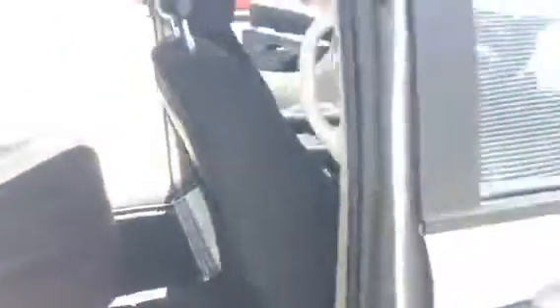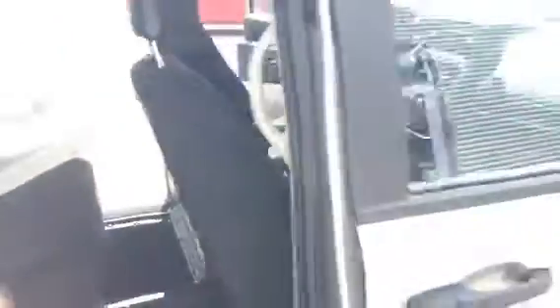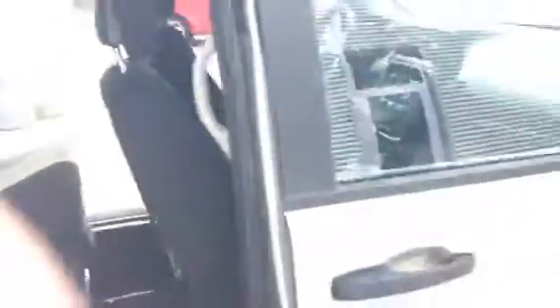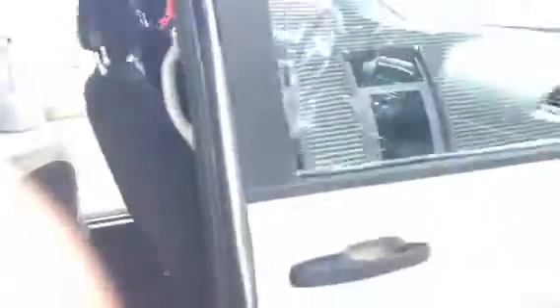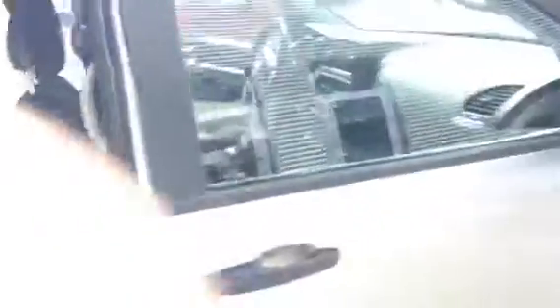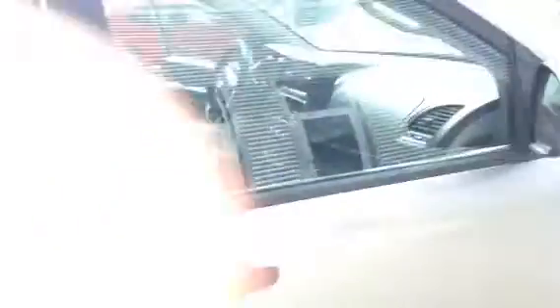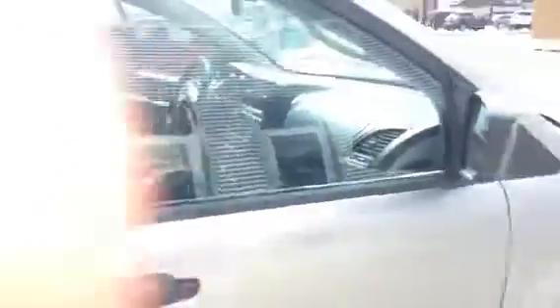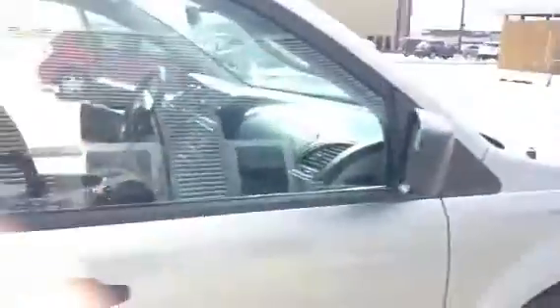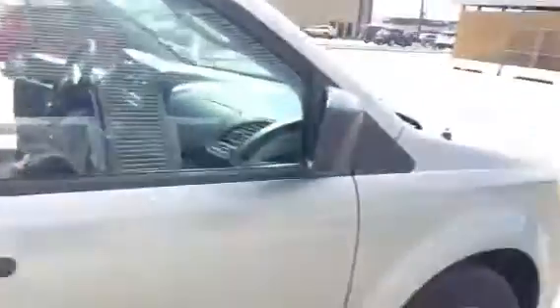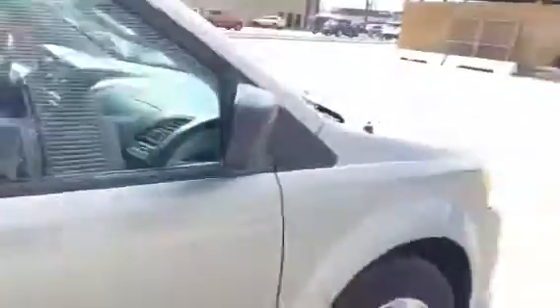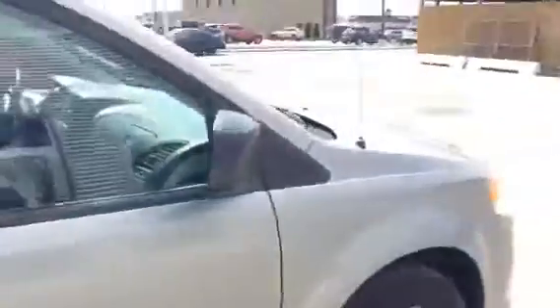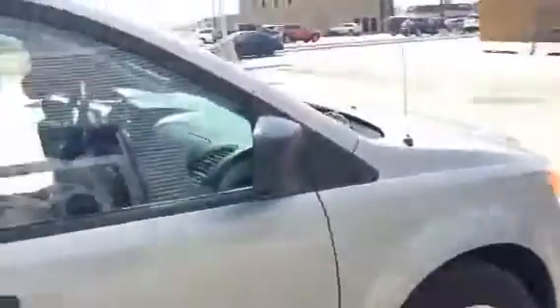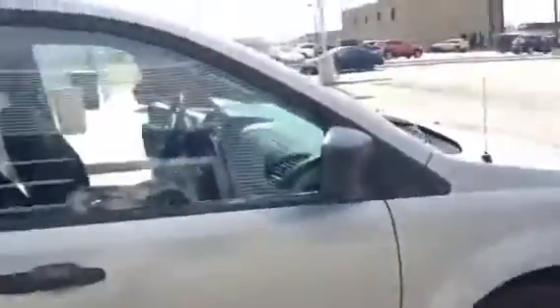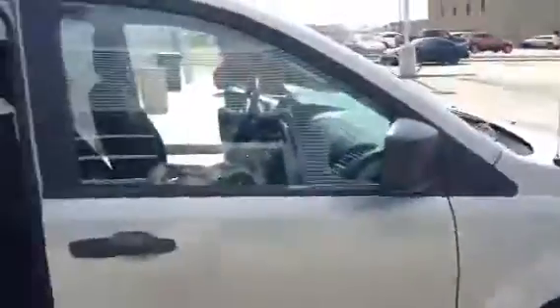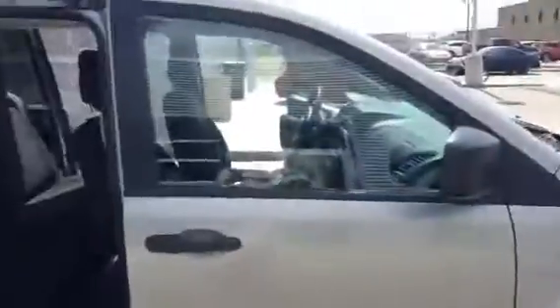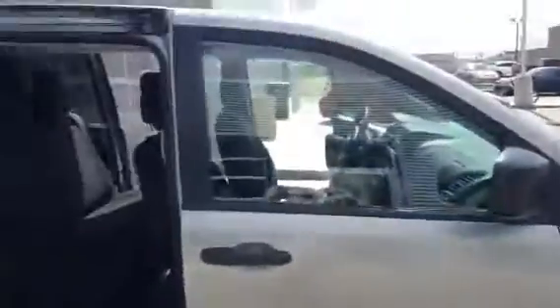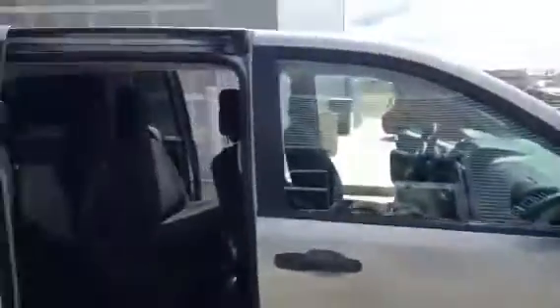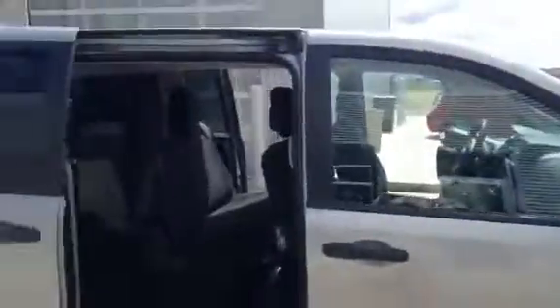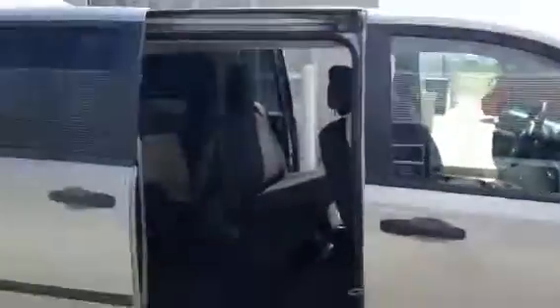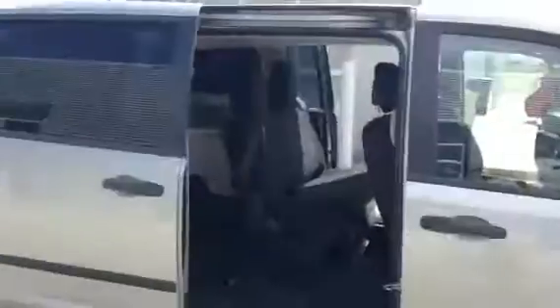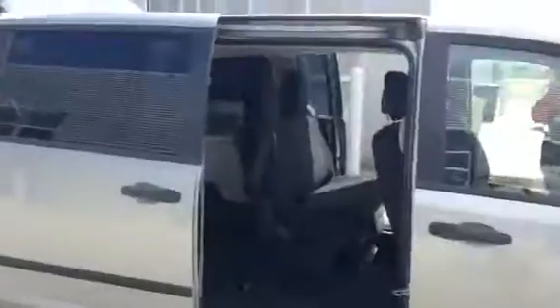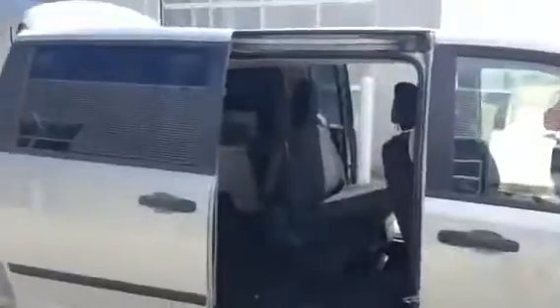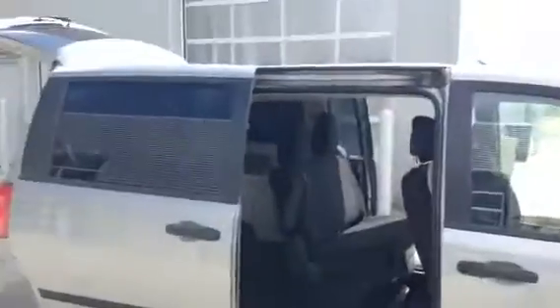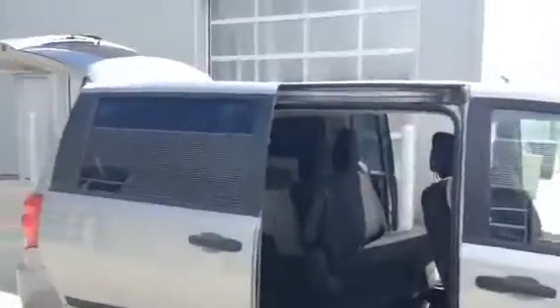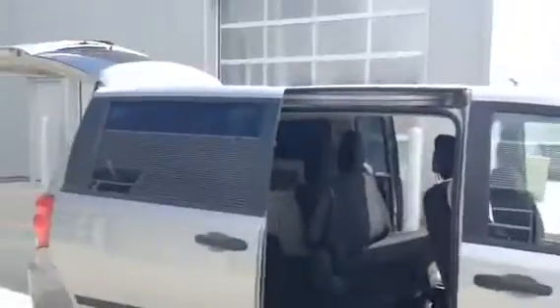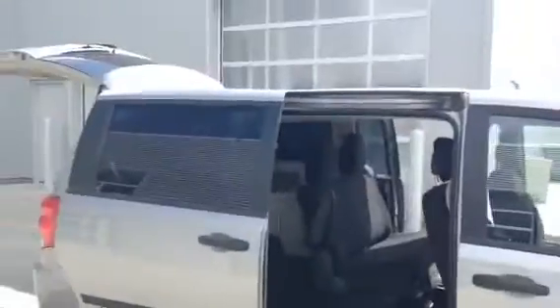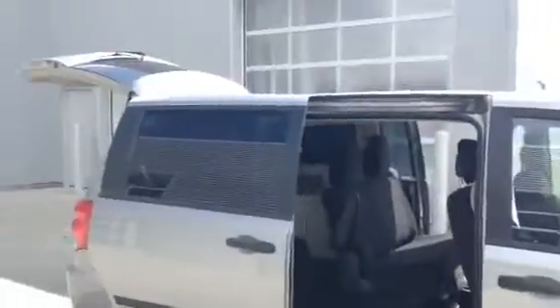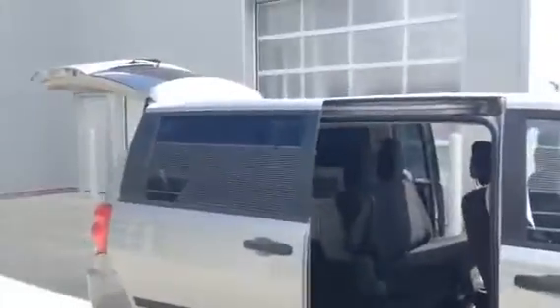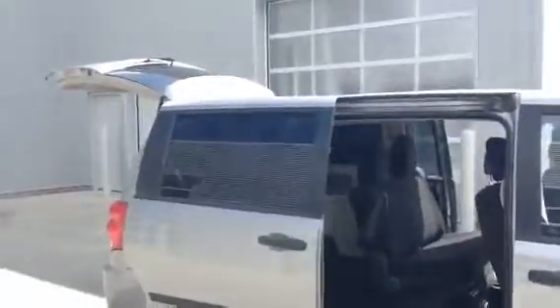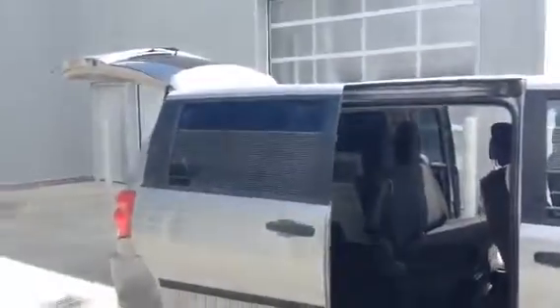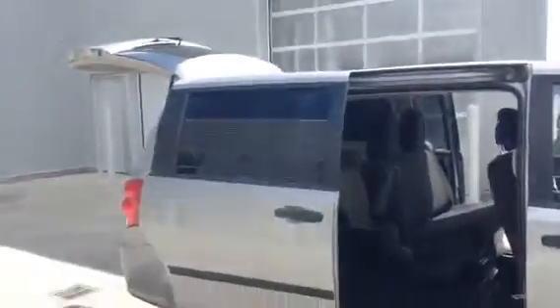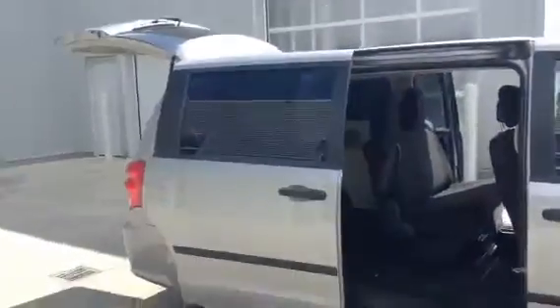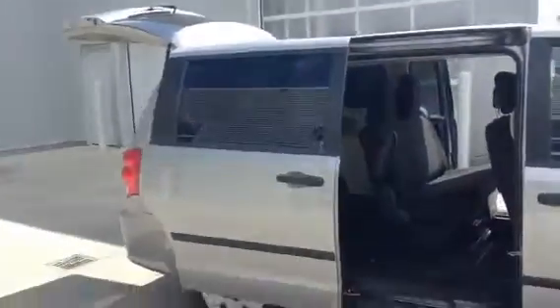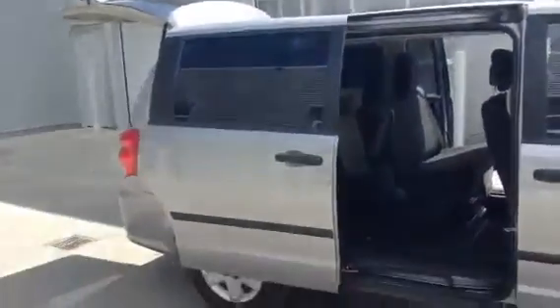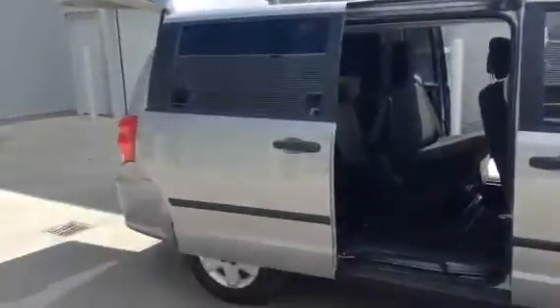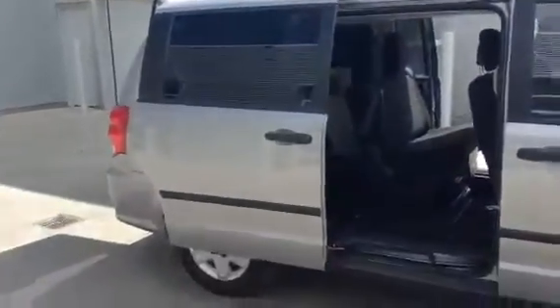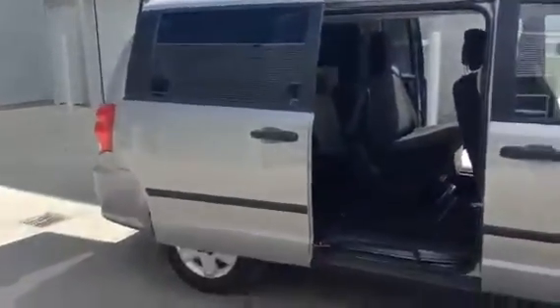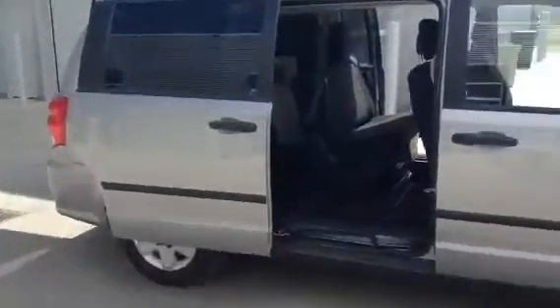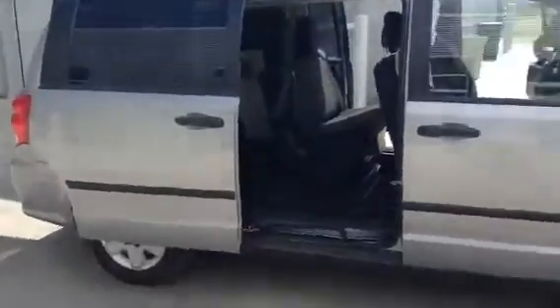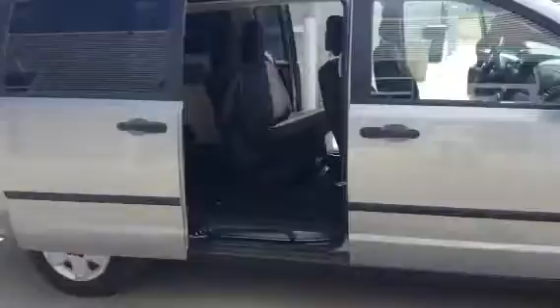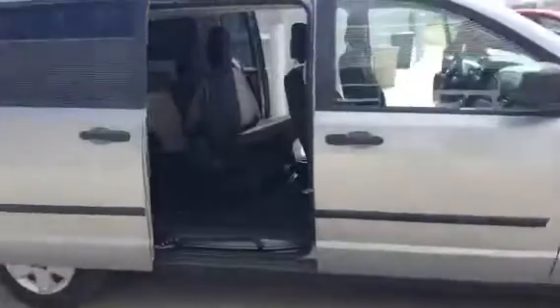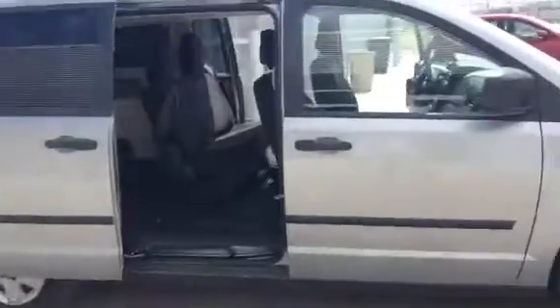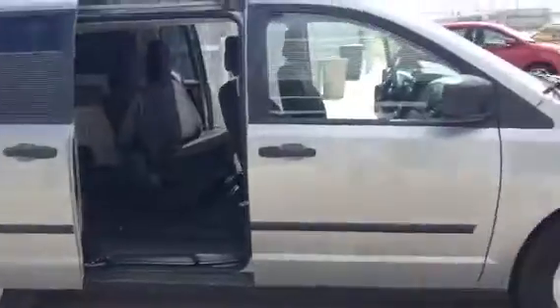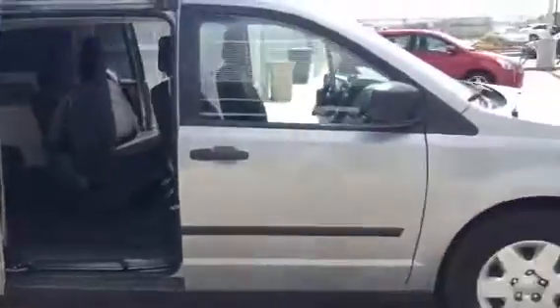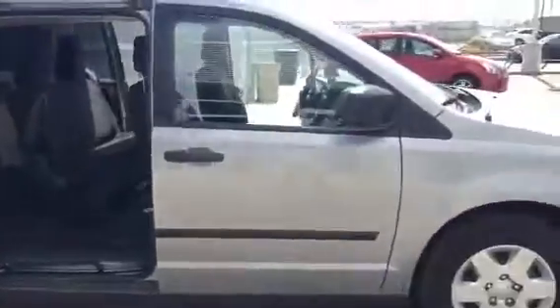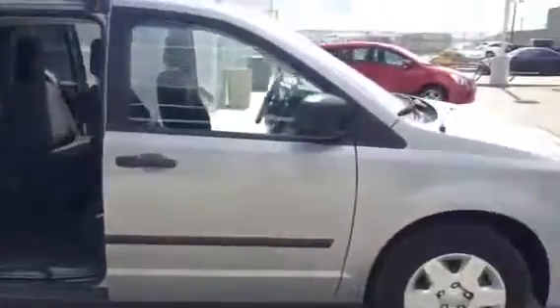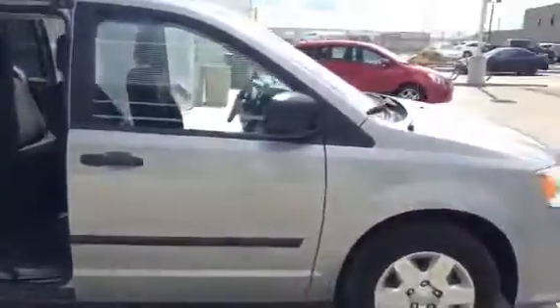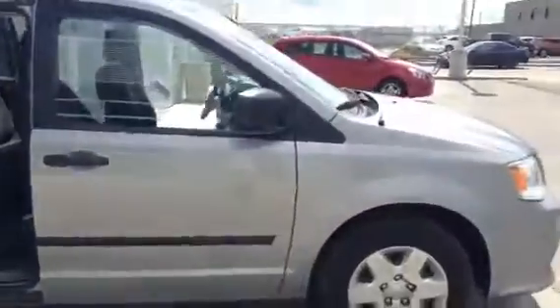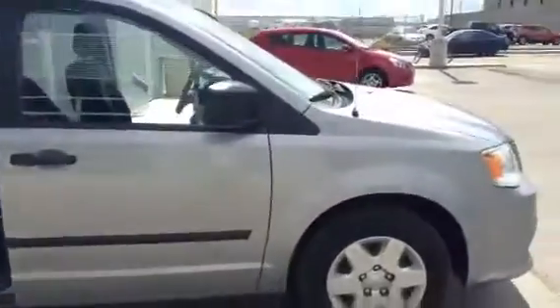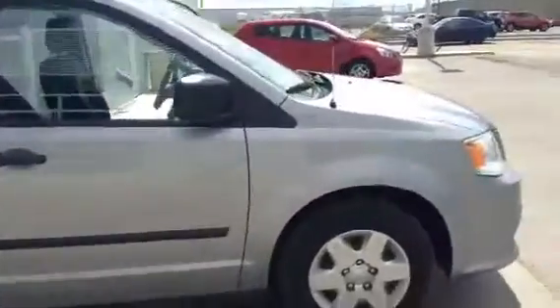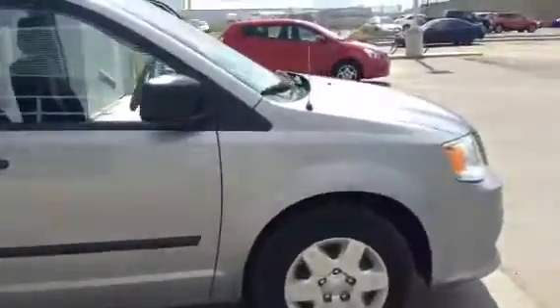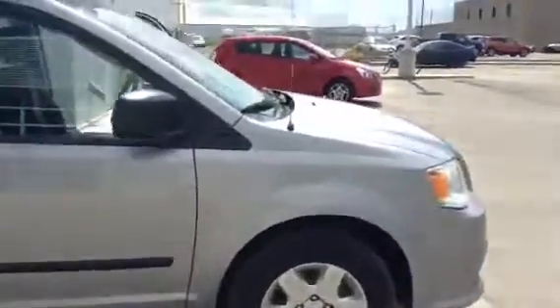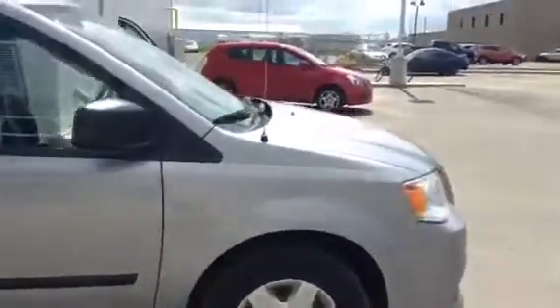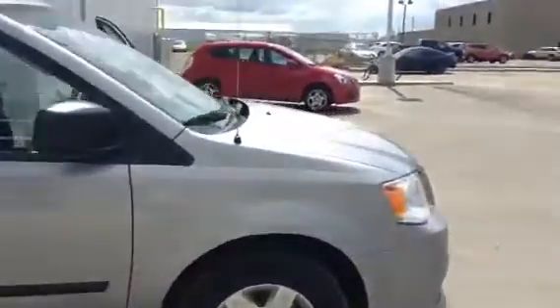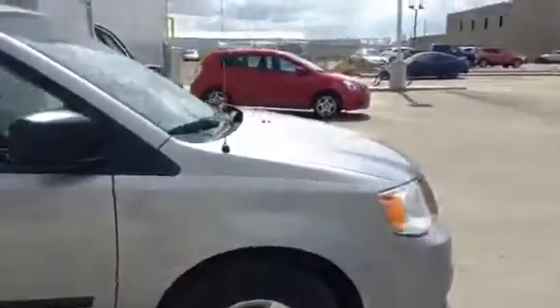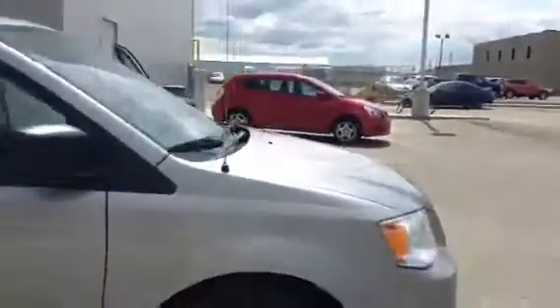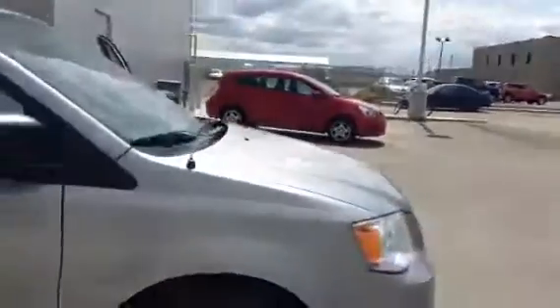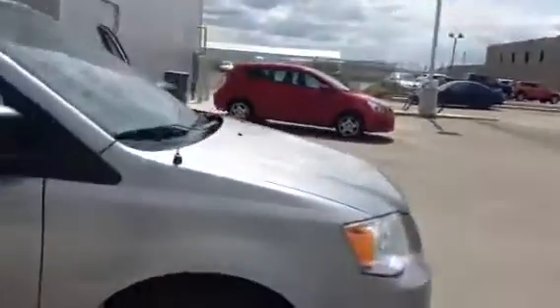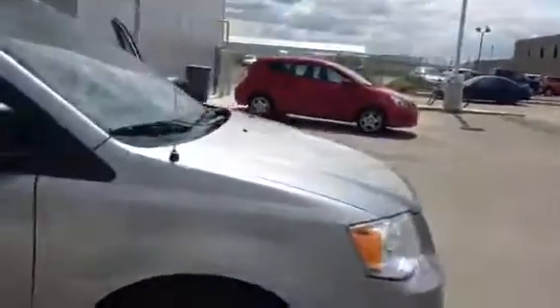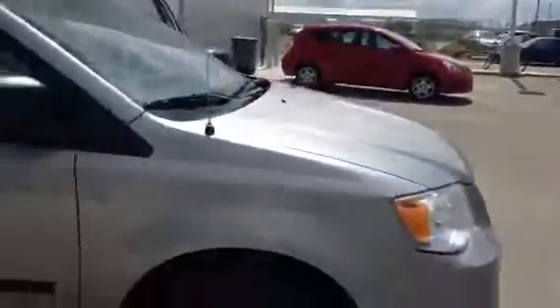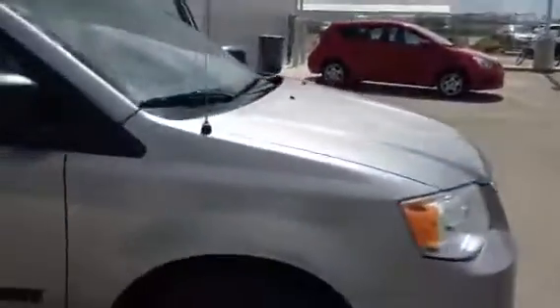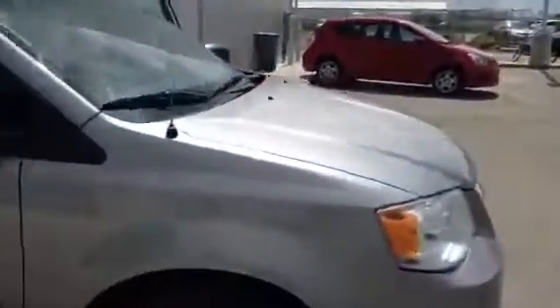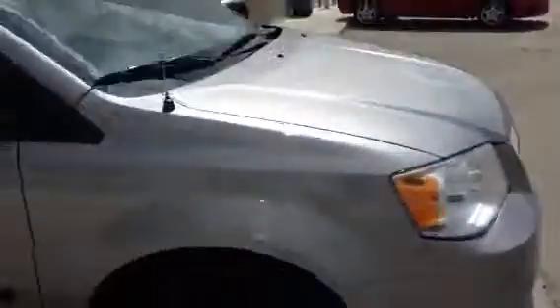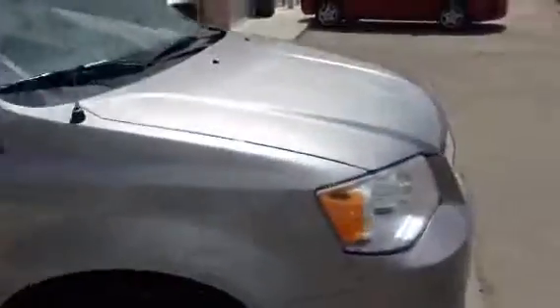Coming around to the front to show you a side view of the van — nice silver color, and the paint on the outside is in great condition as well.